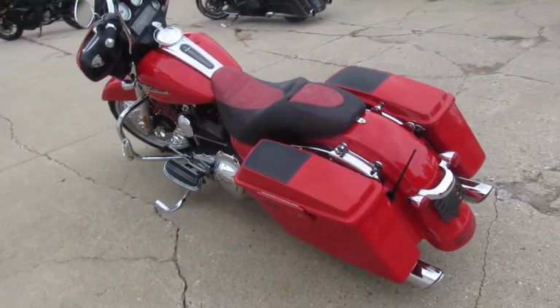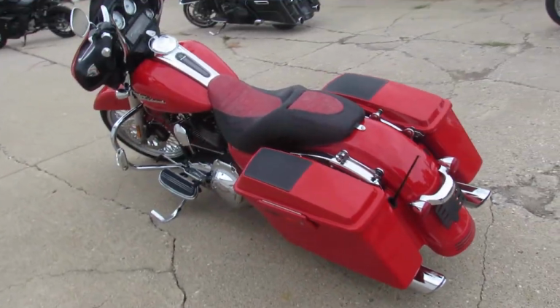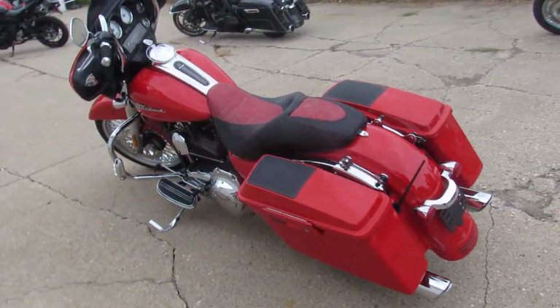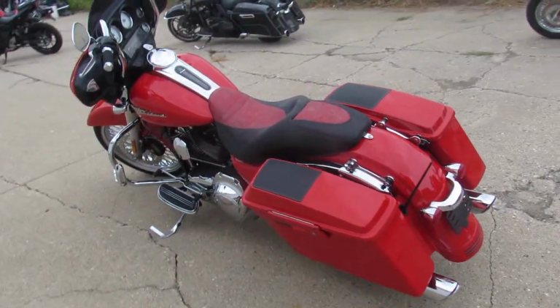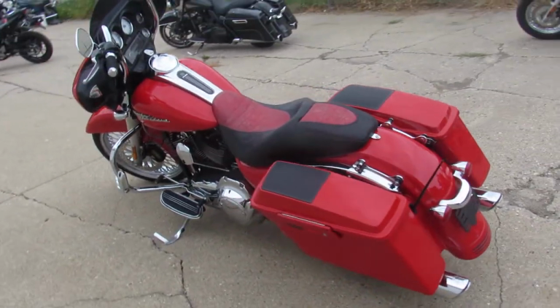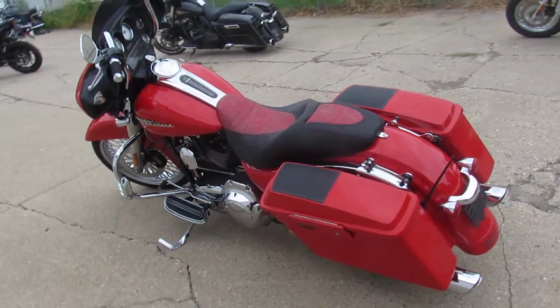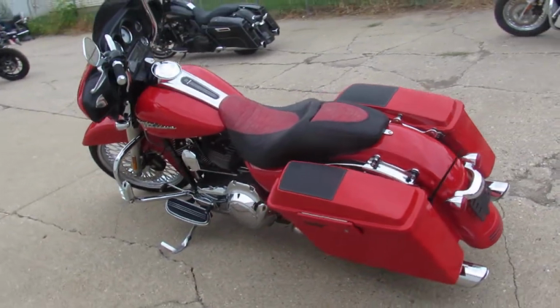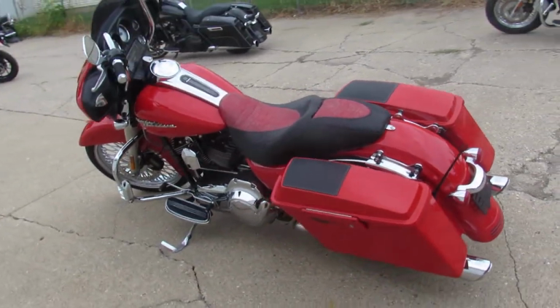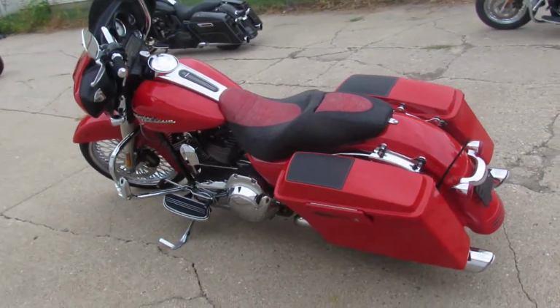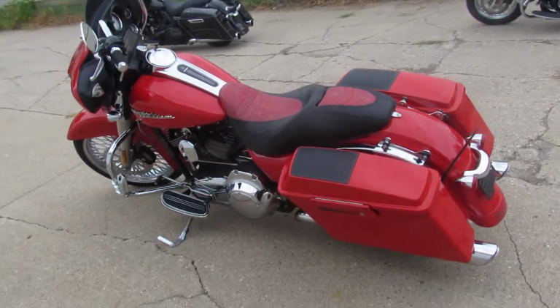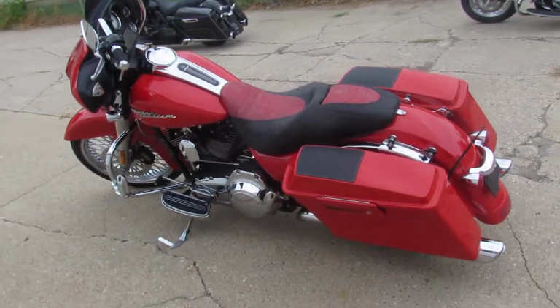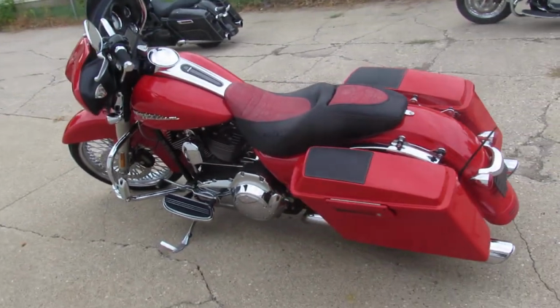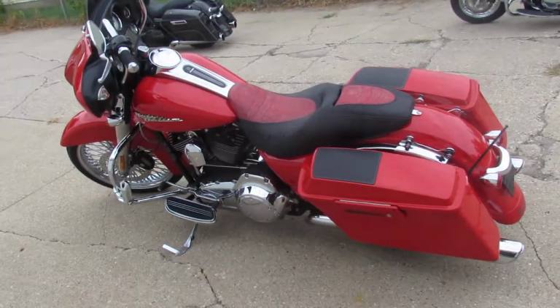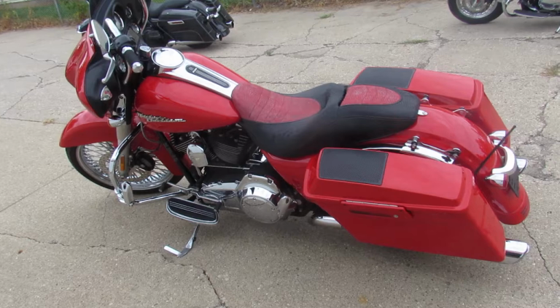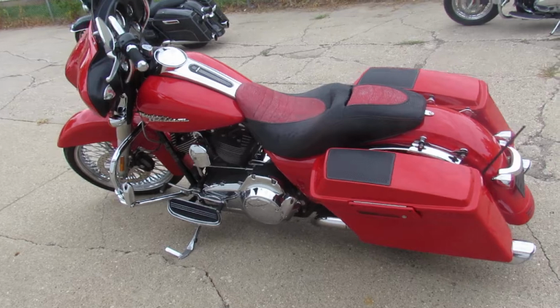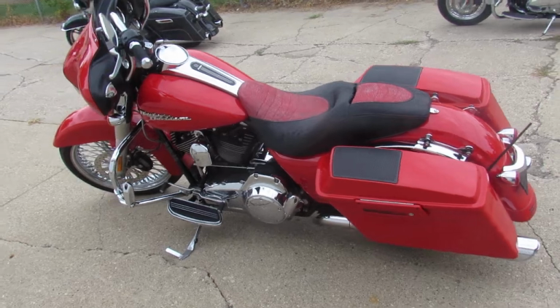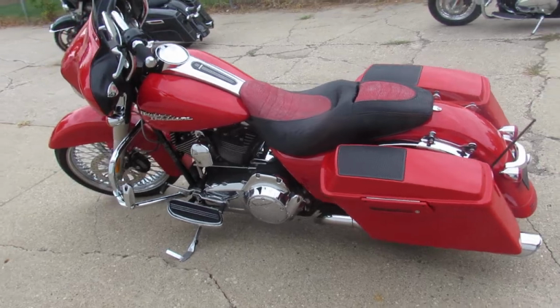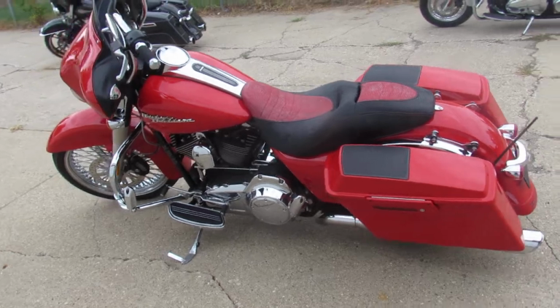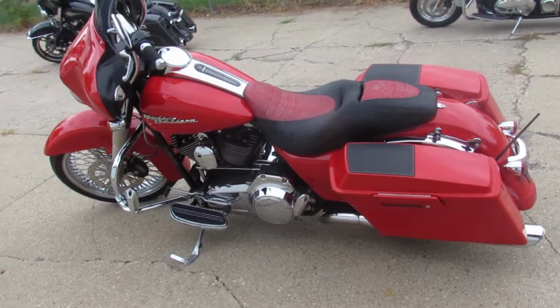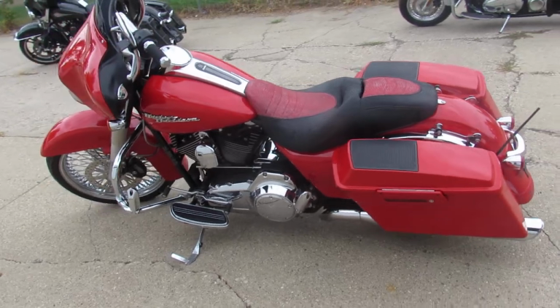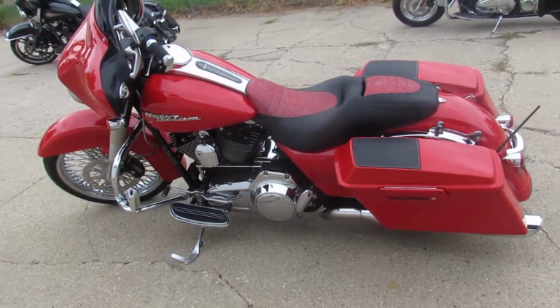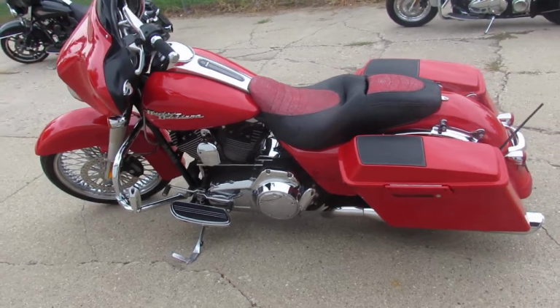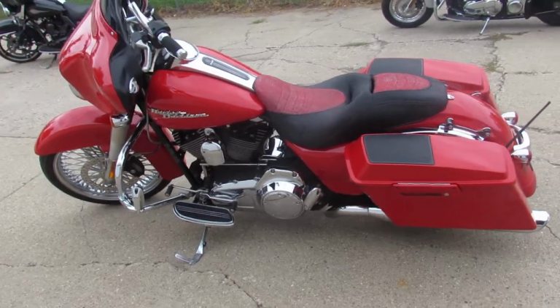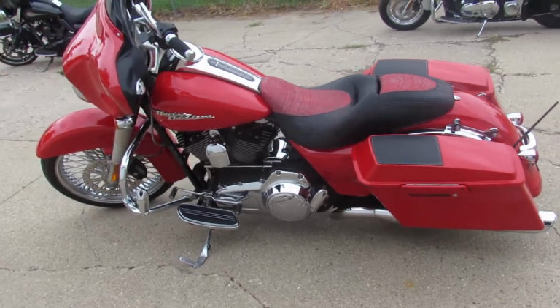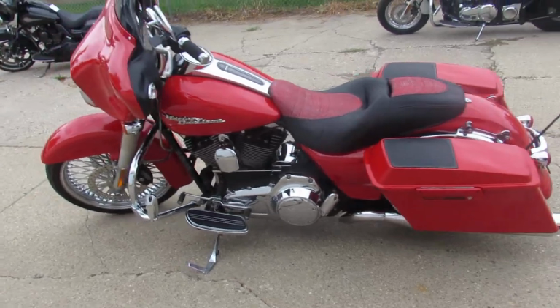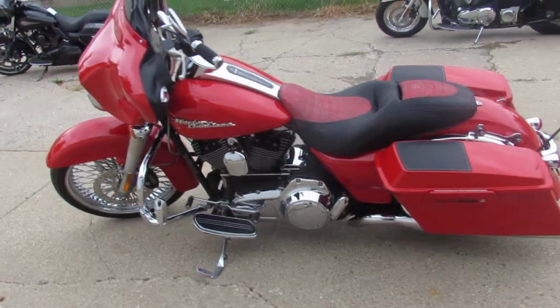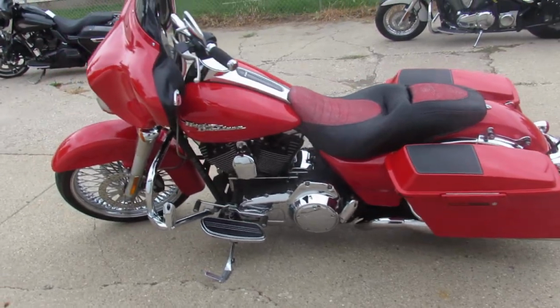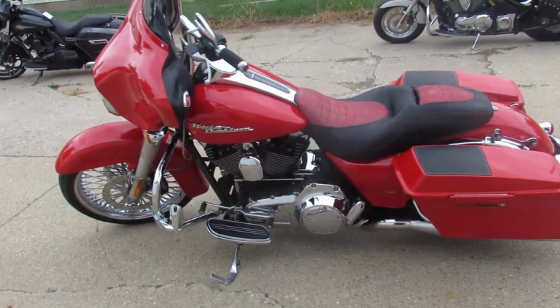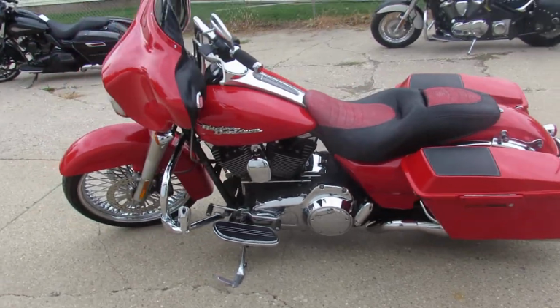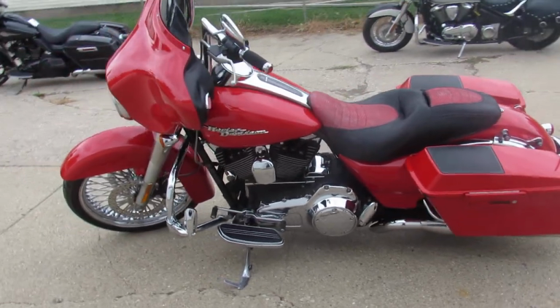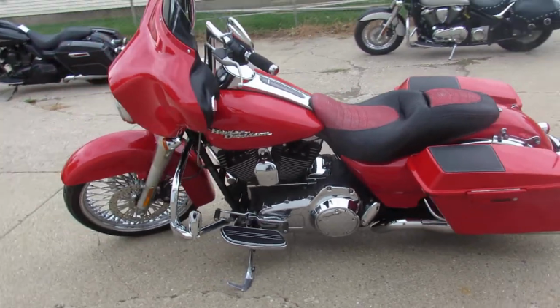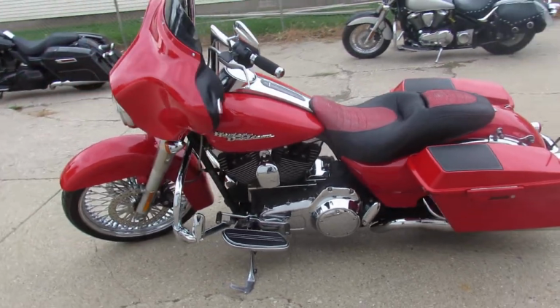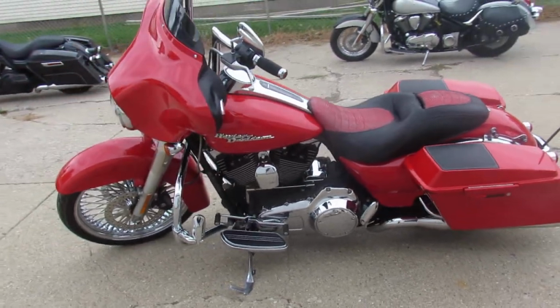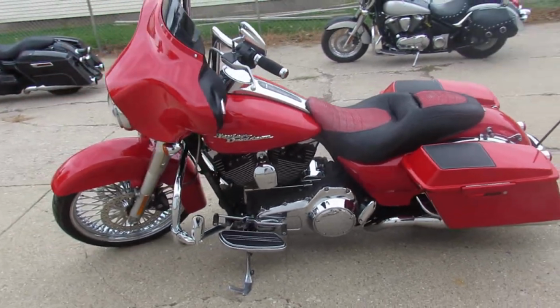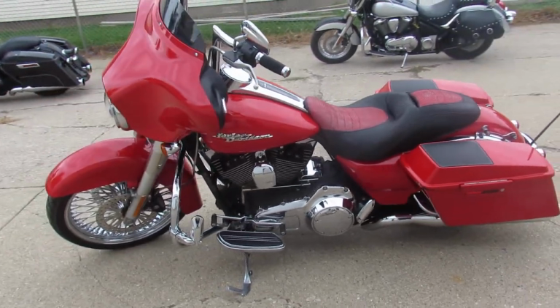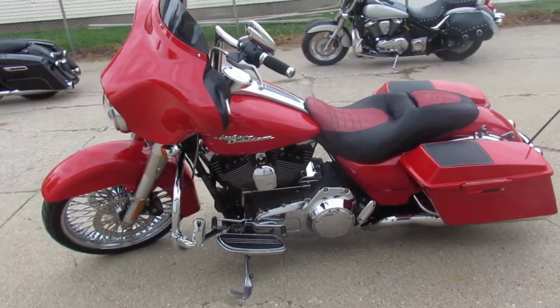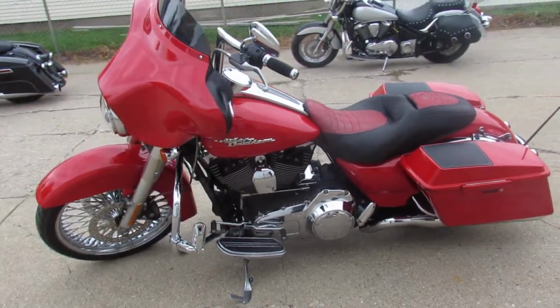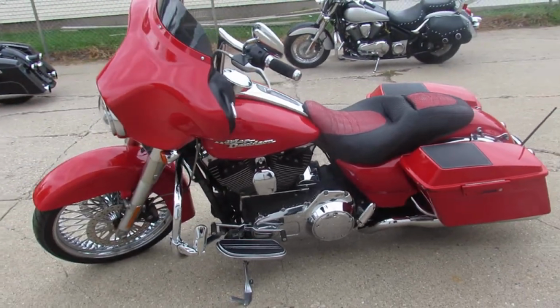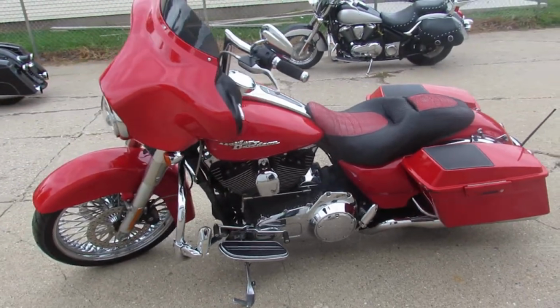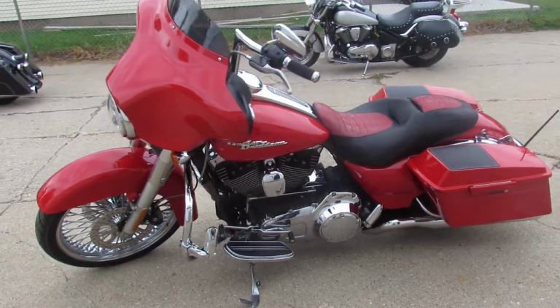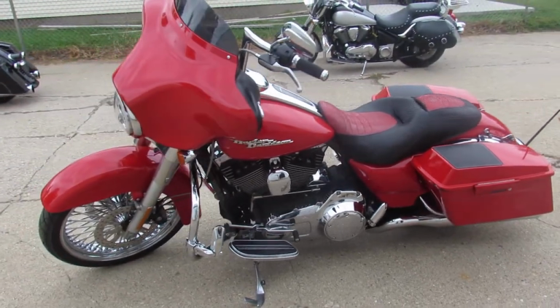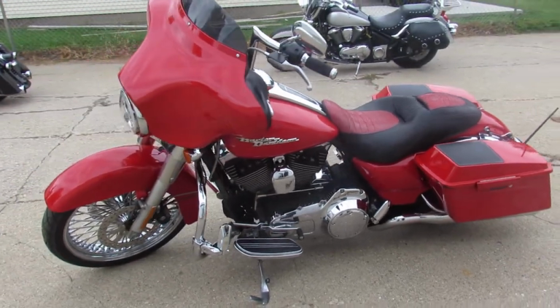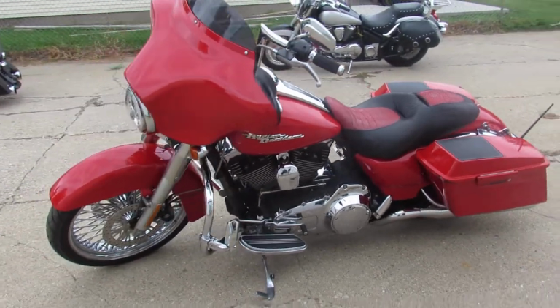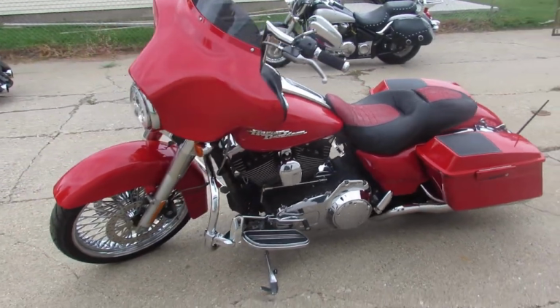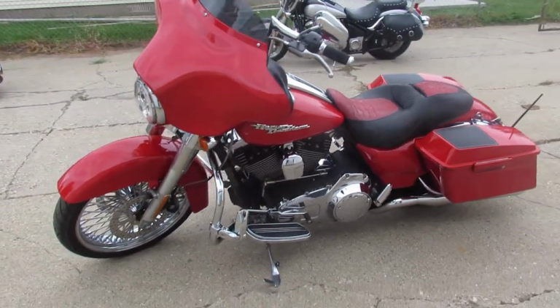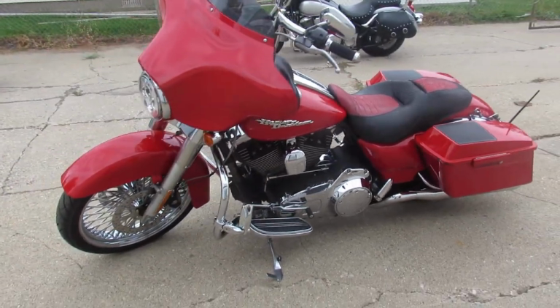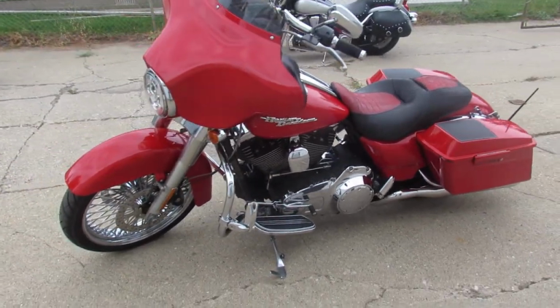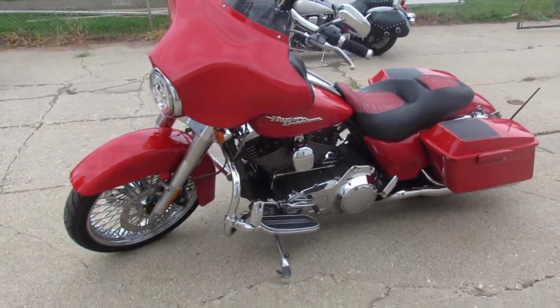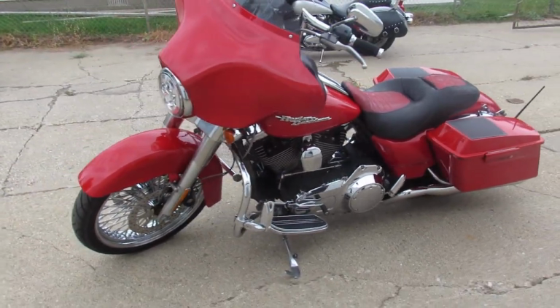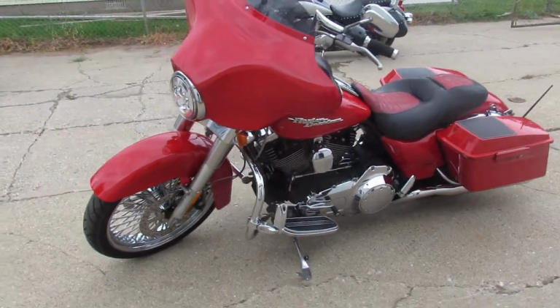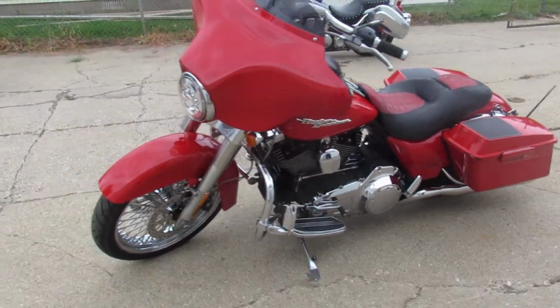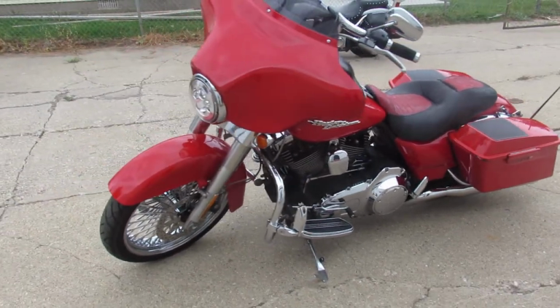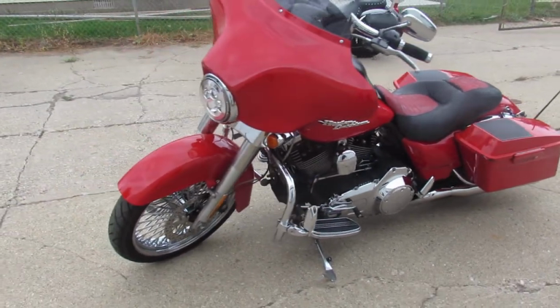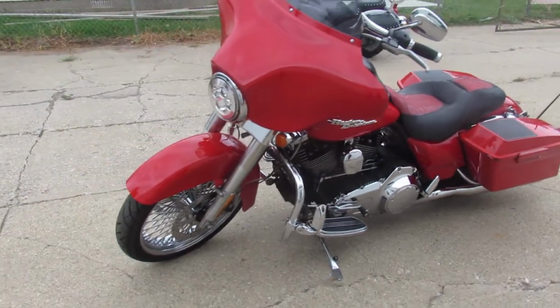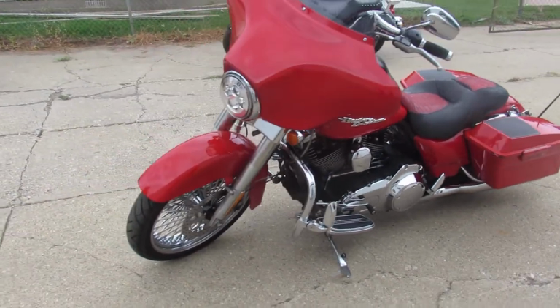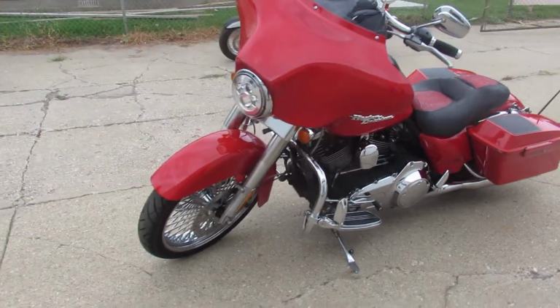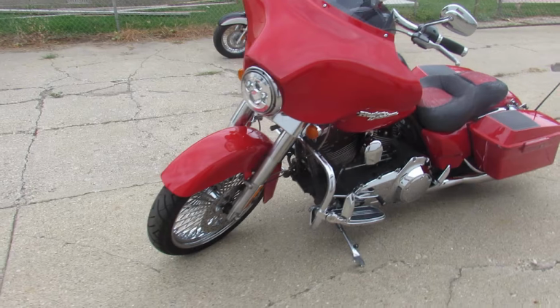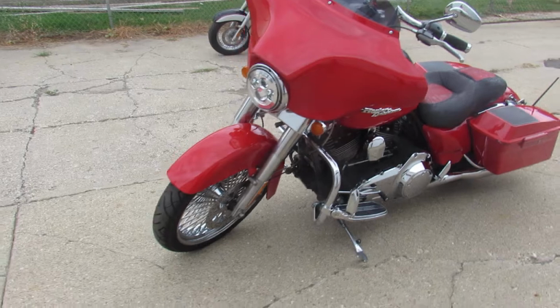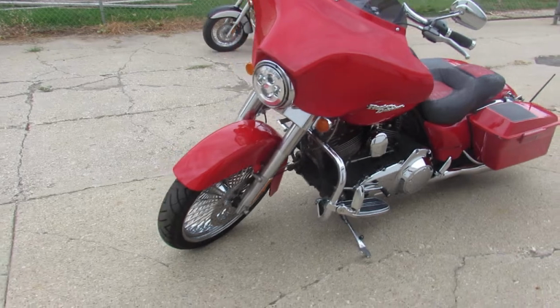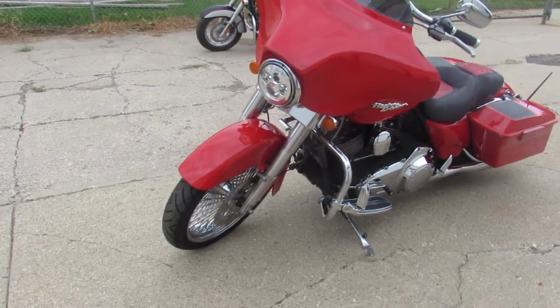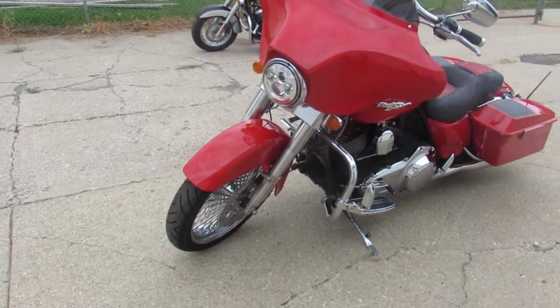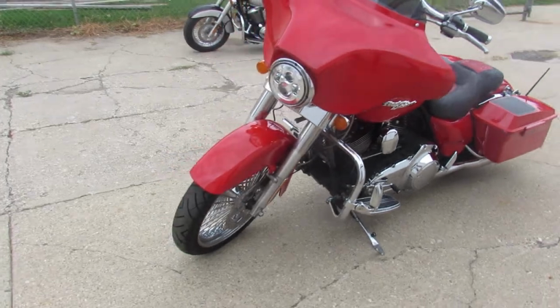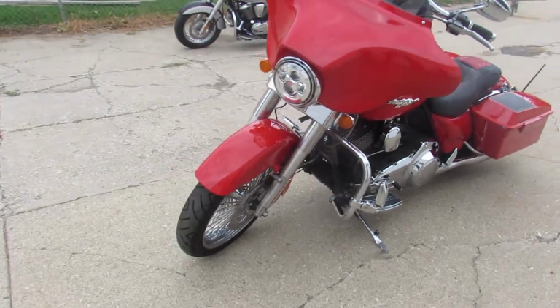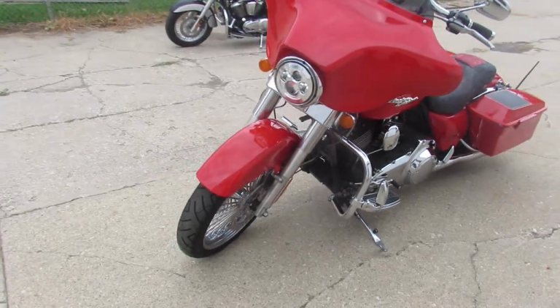It's got a 21-inch fast-spoke chrome wheel. One sharp bike, bright red paint, tons of chrome. It's got speakers in the saddlebags and more.